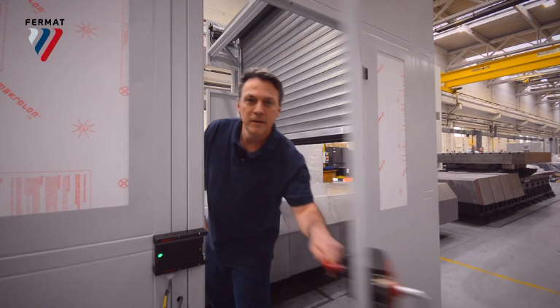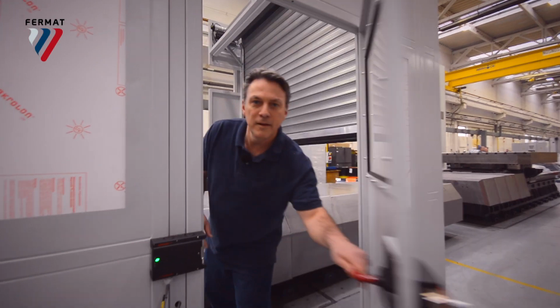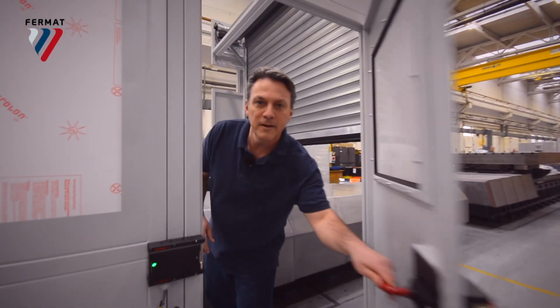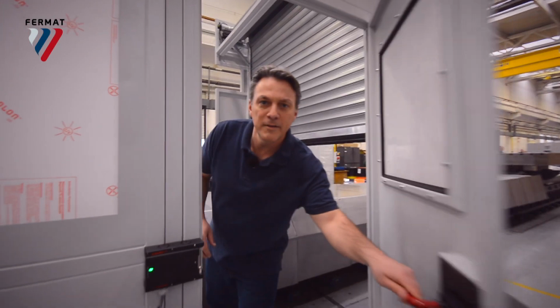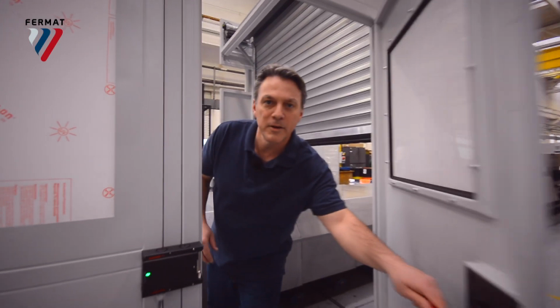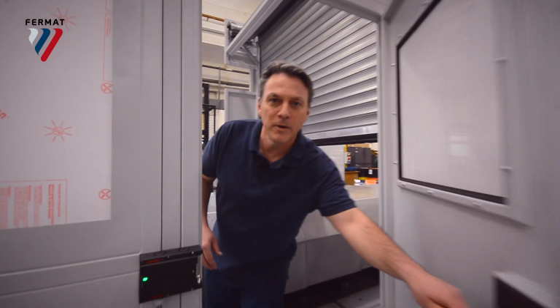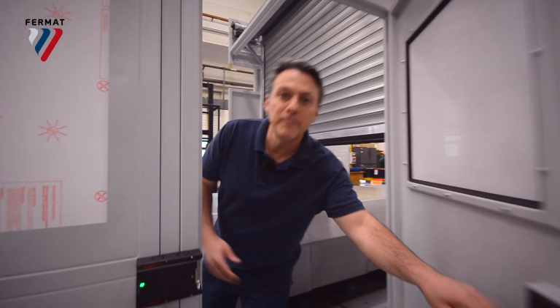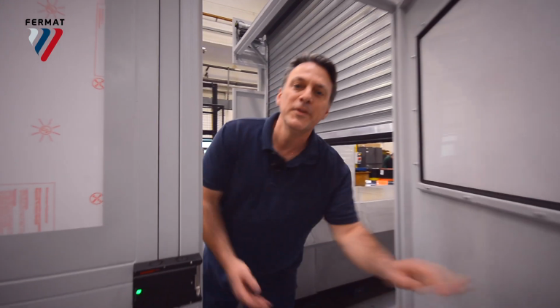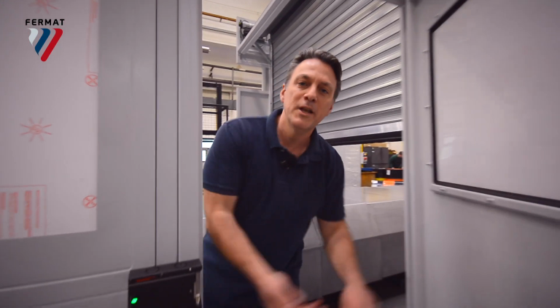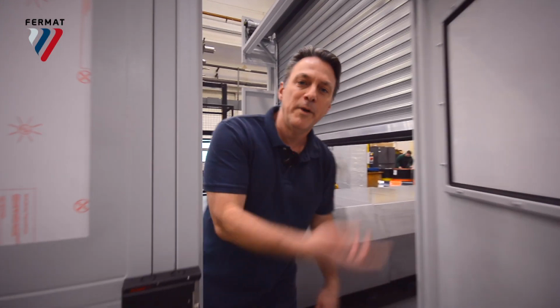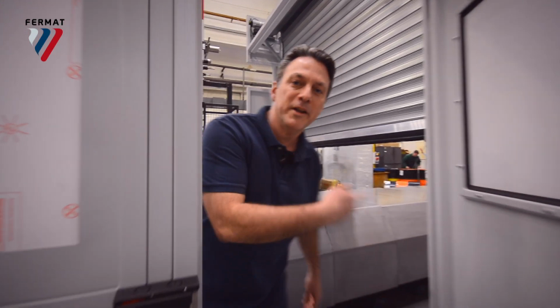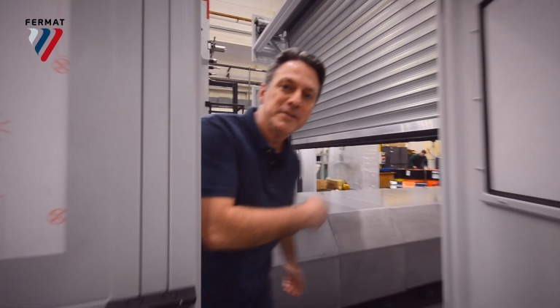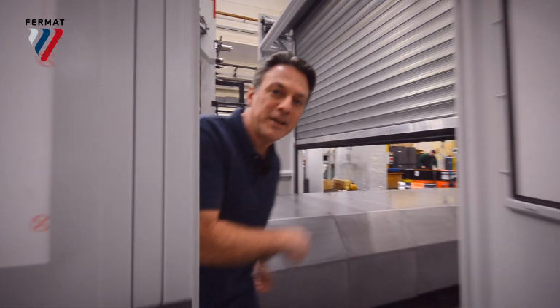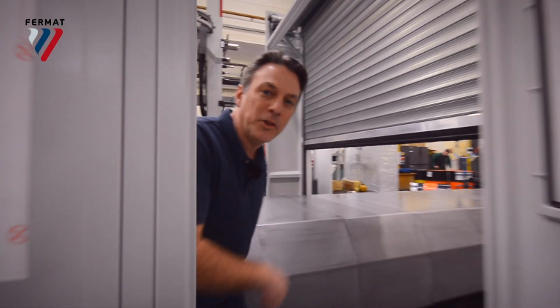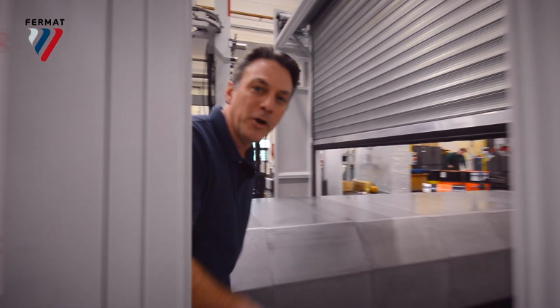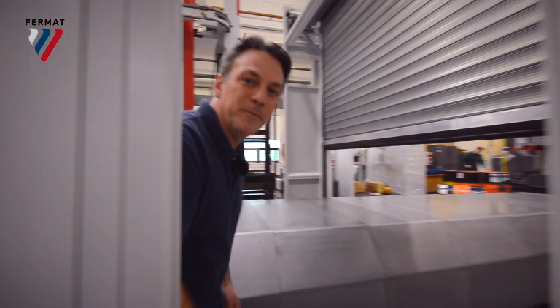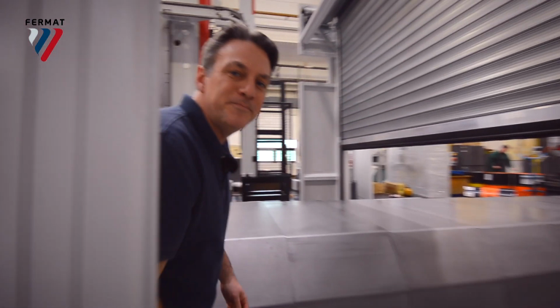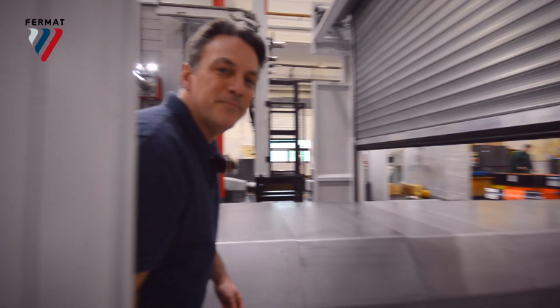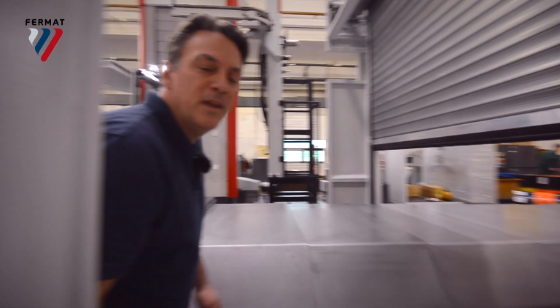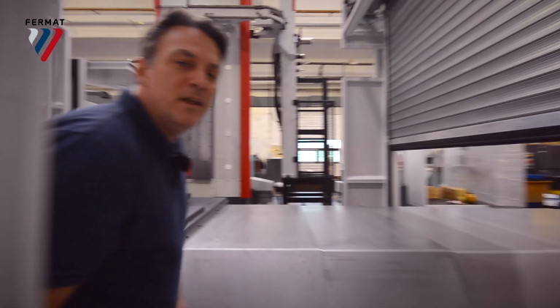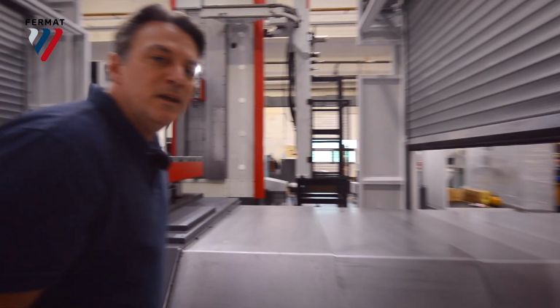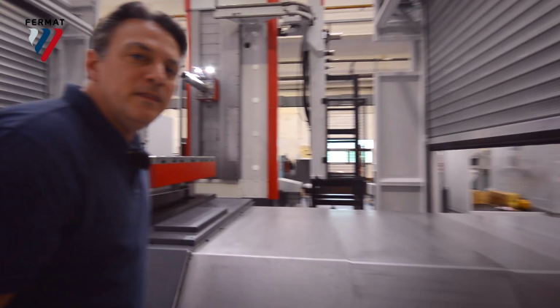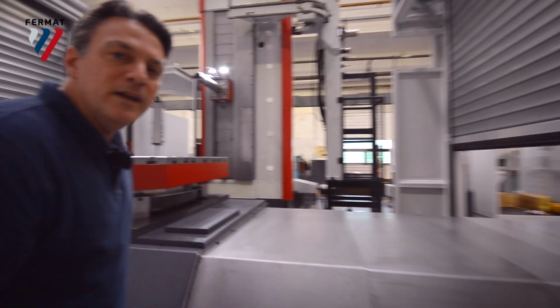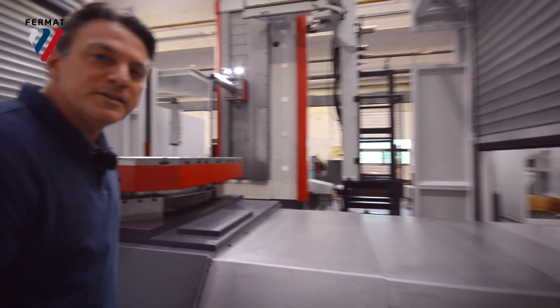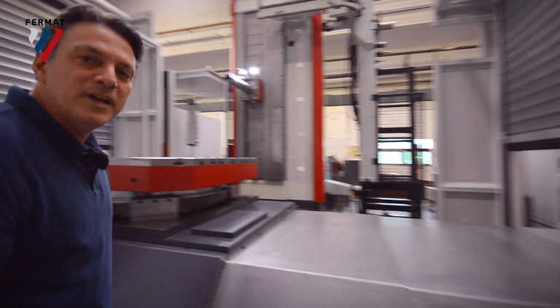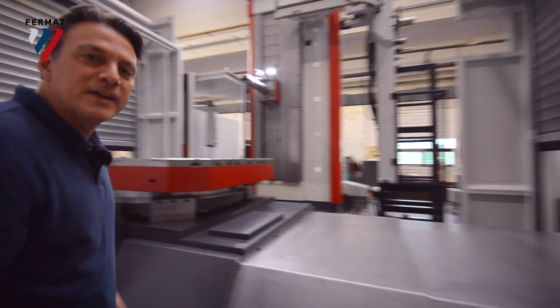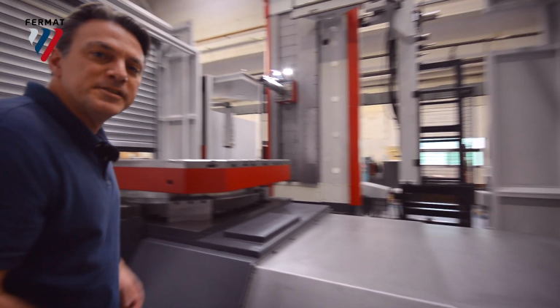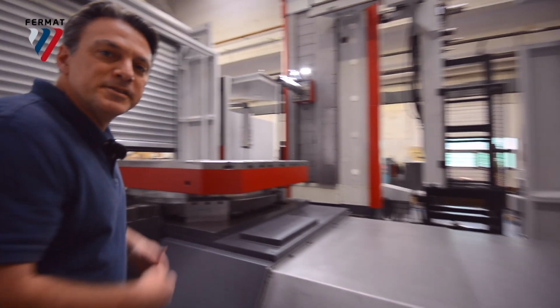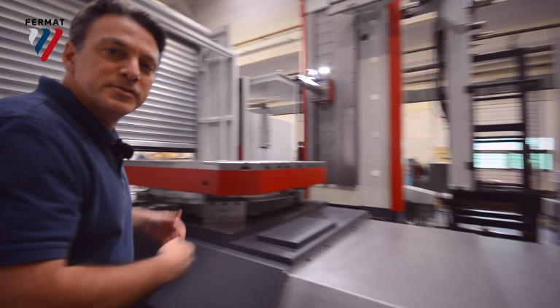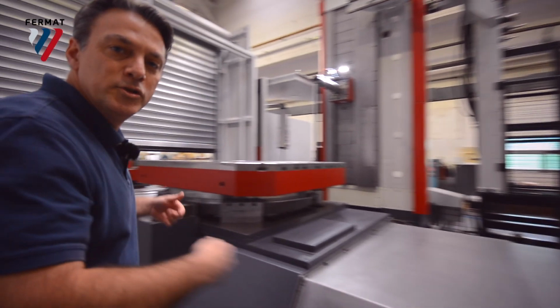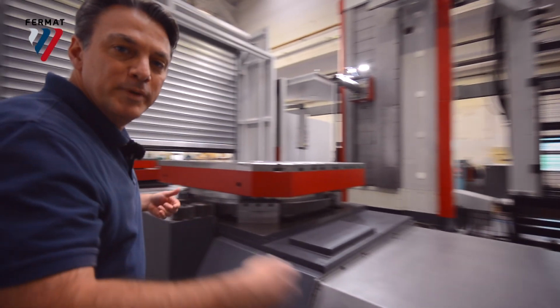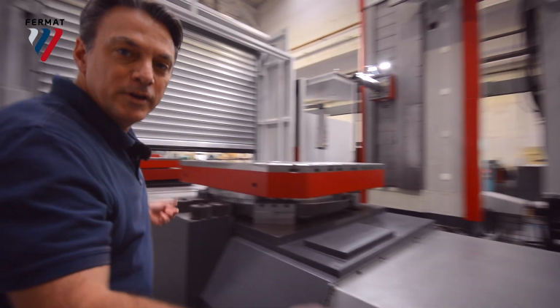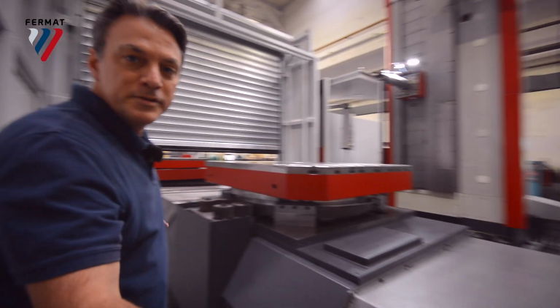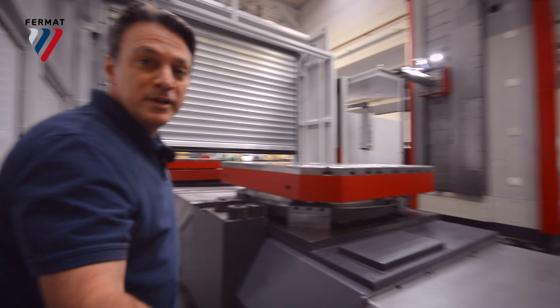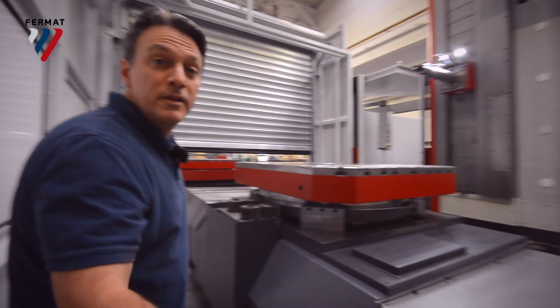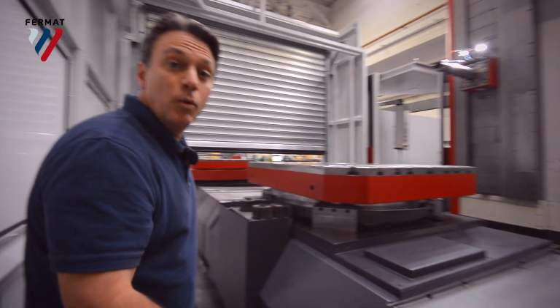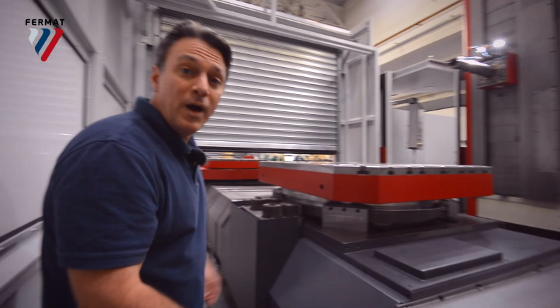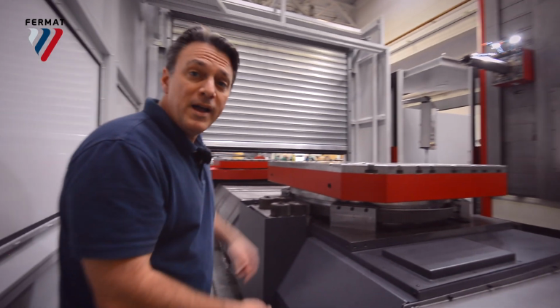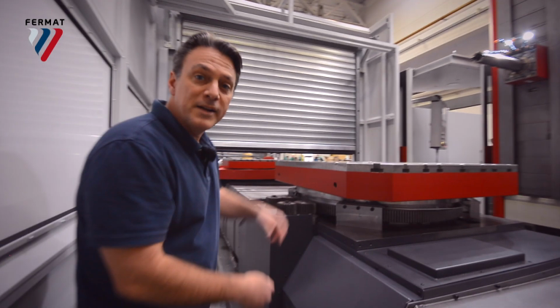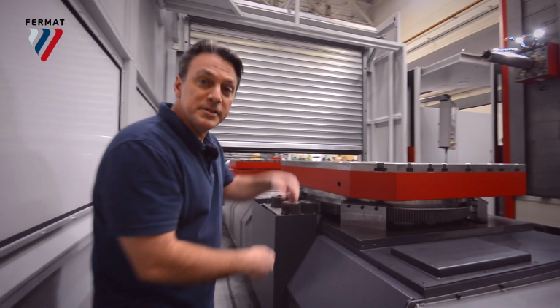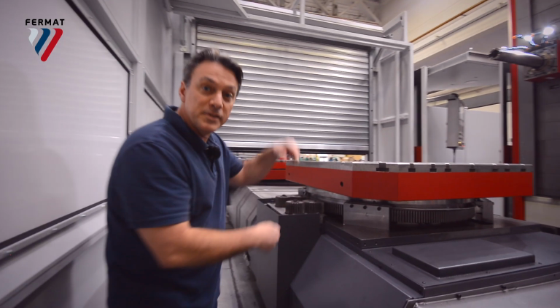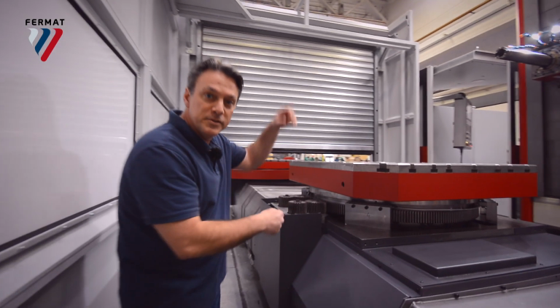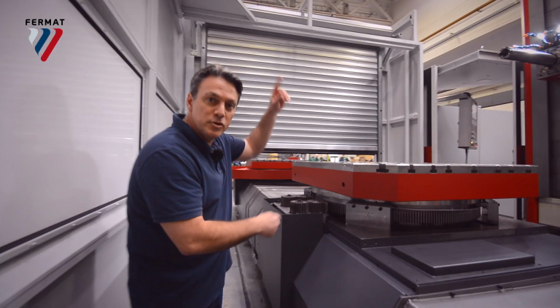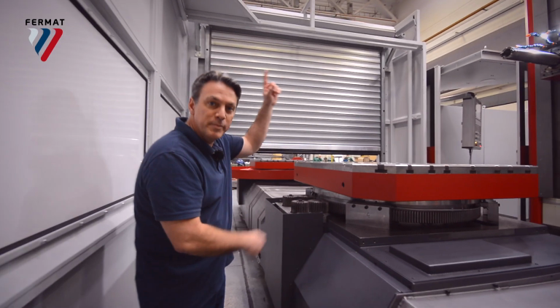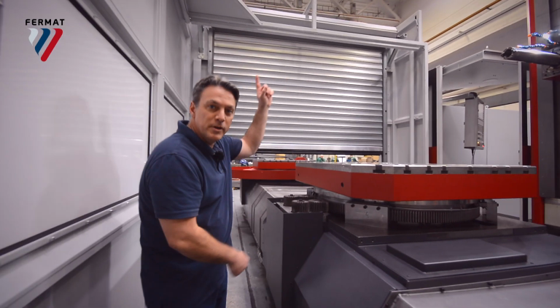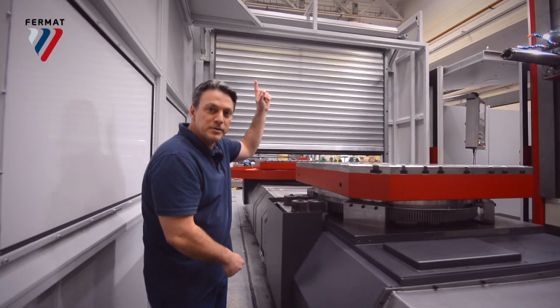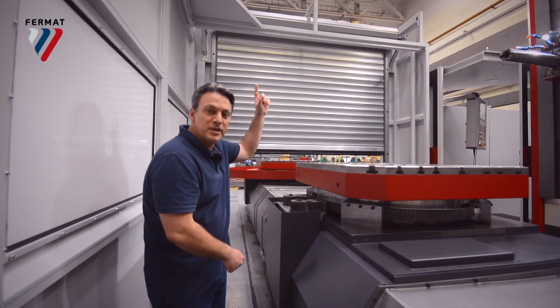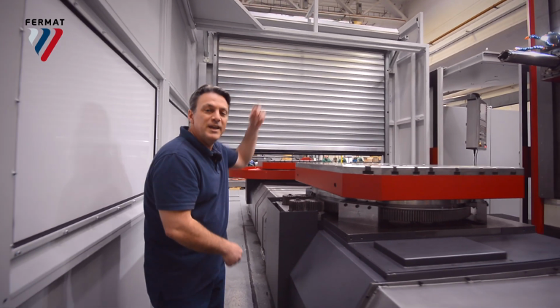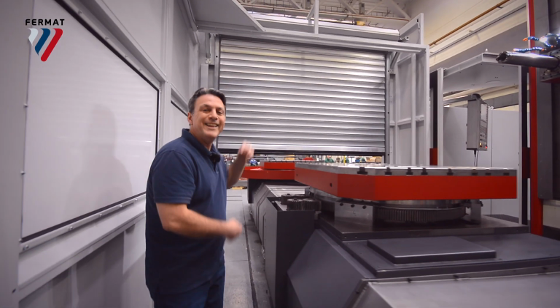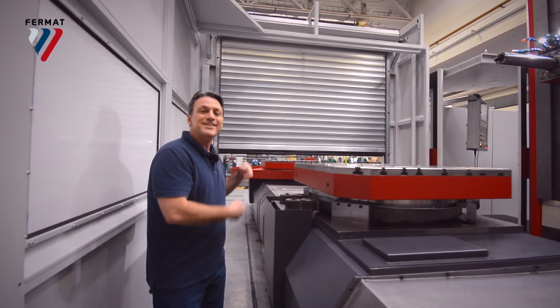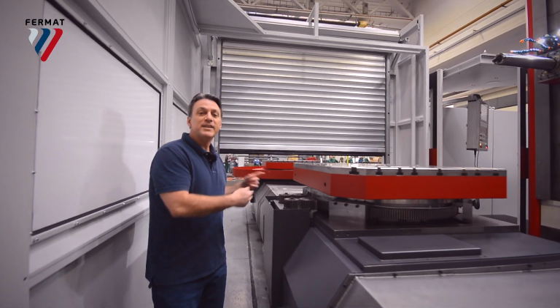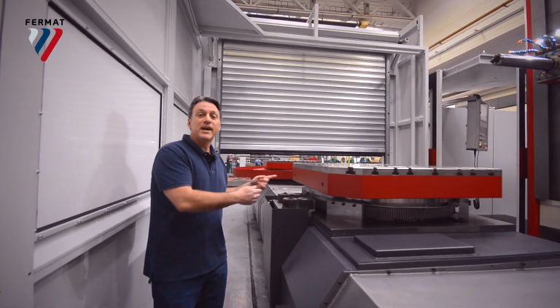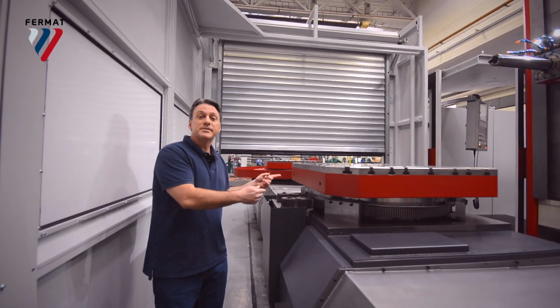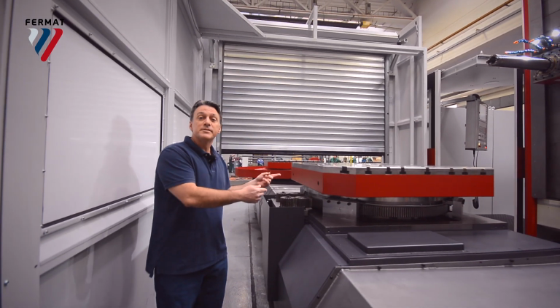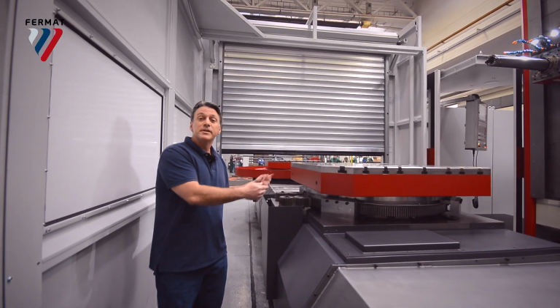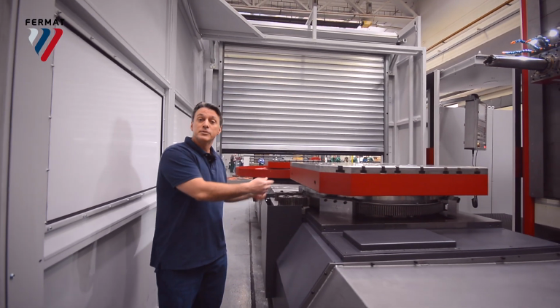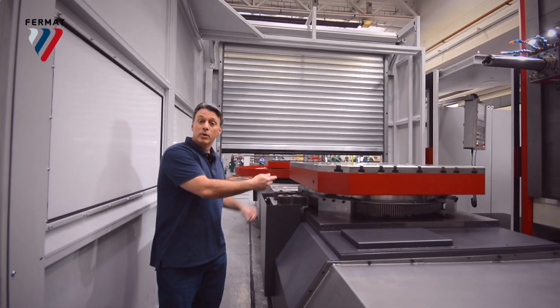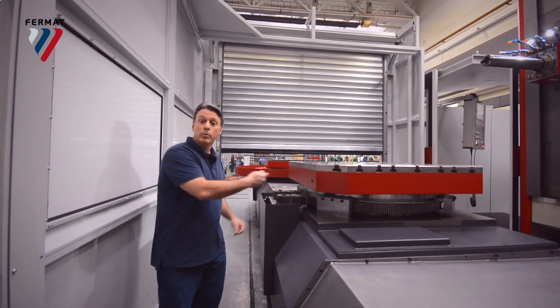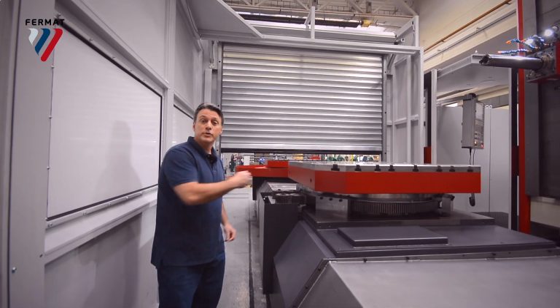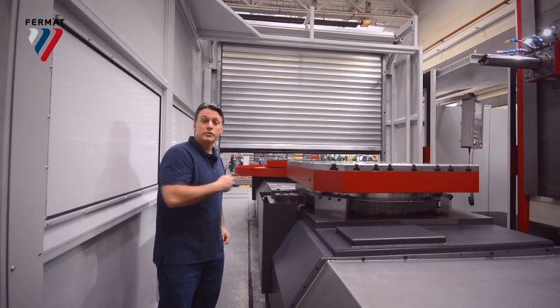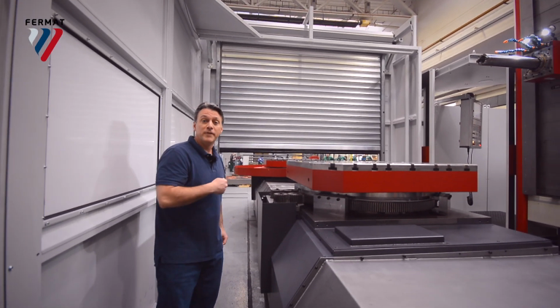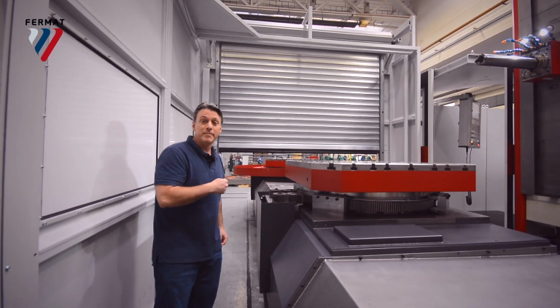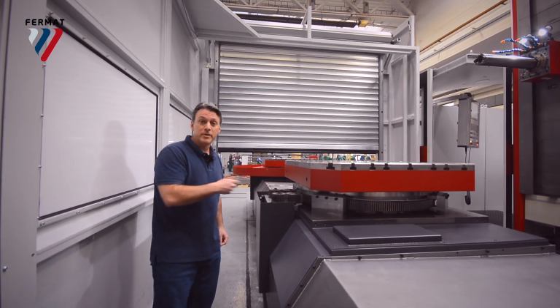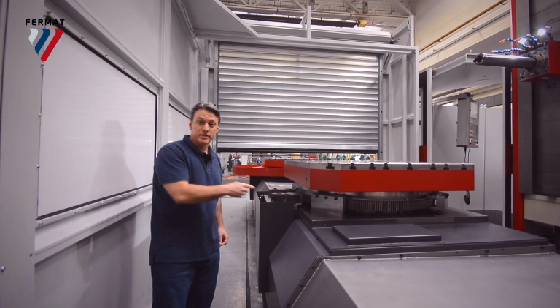Hey, there you are. Come on in, take a look. The X axis is 2 meters, the Y axis is 2 meters, and the Z axis is 1.25 meters.